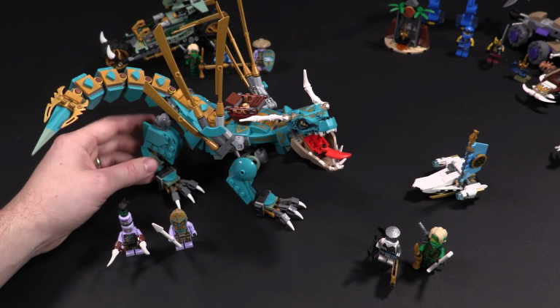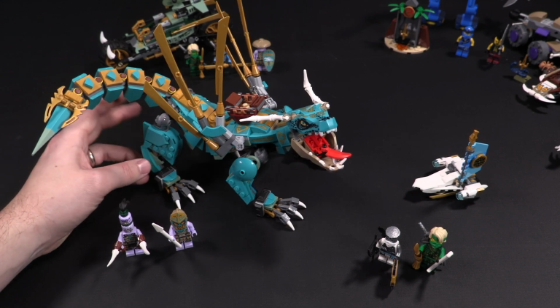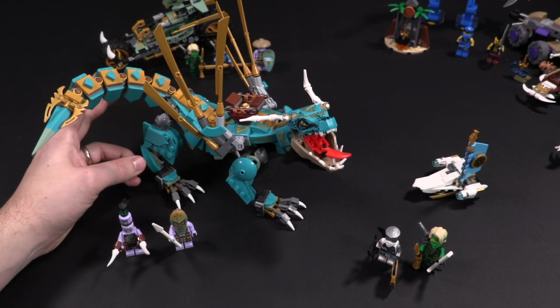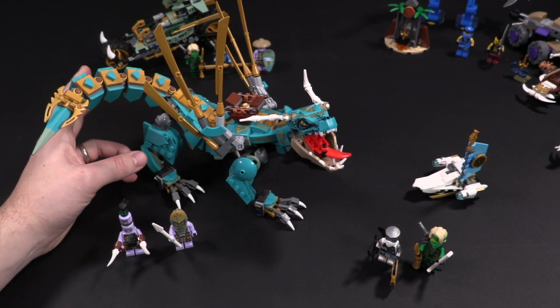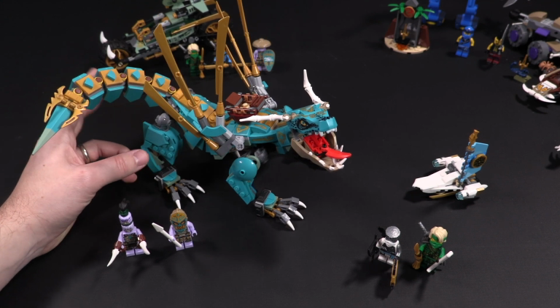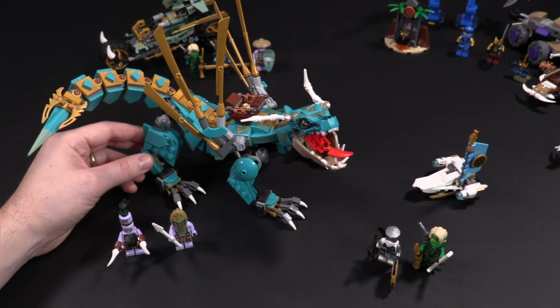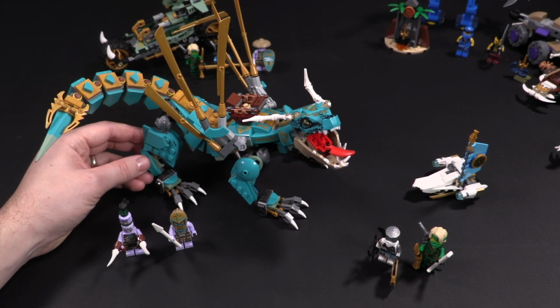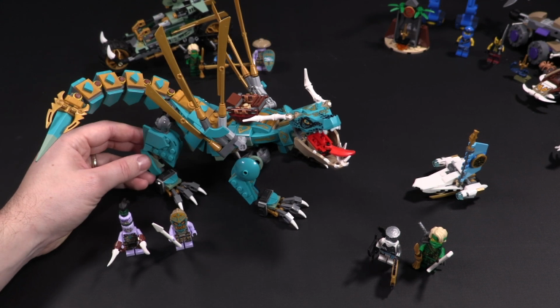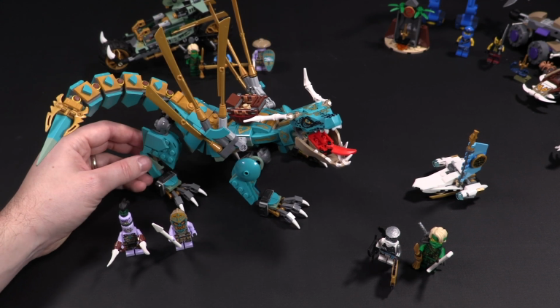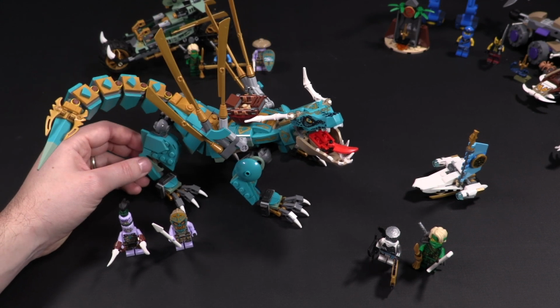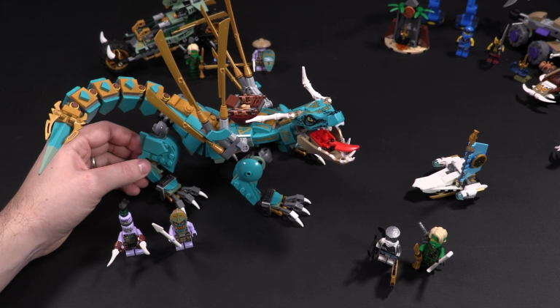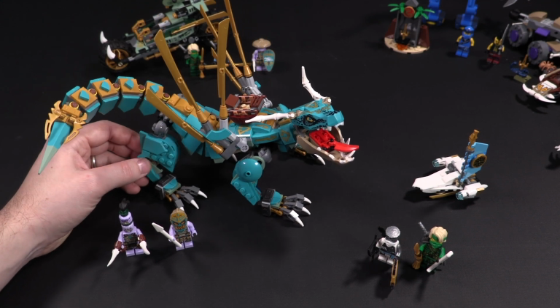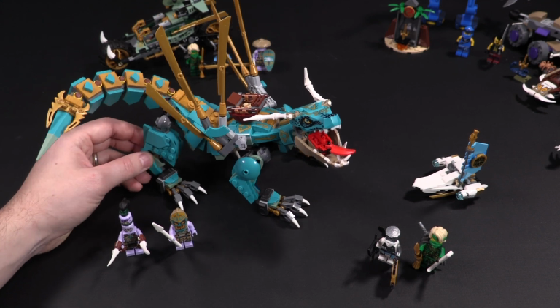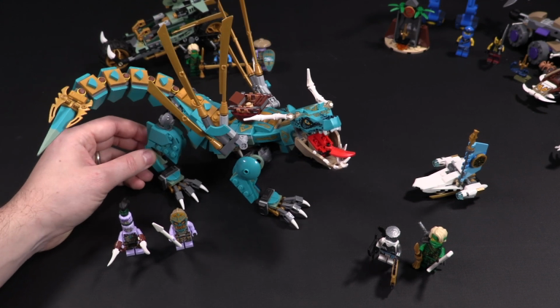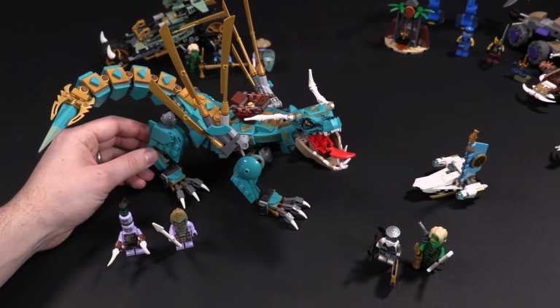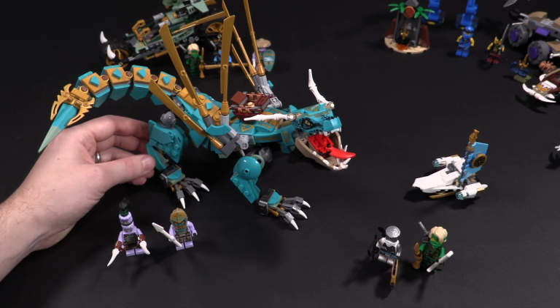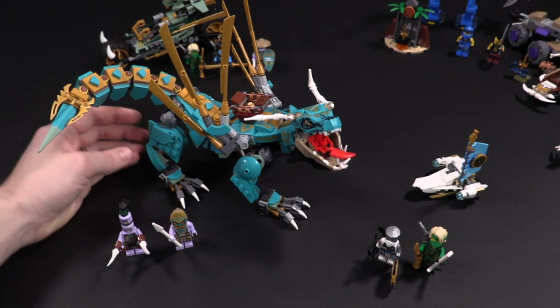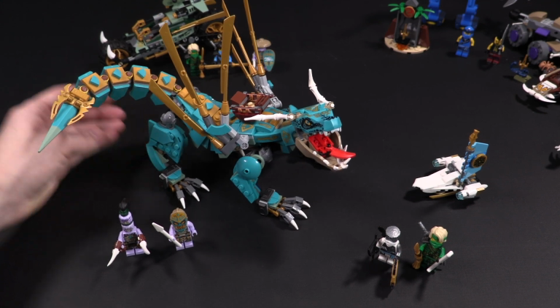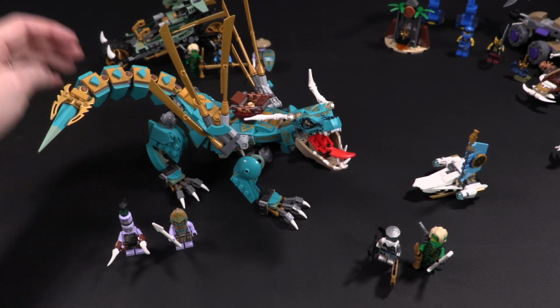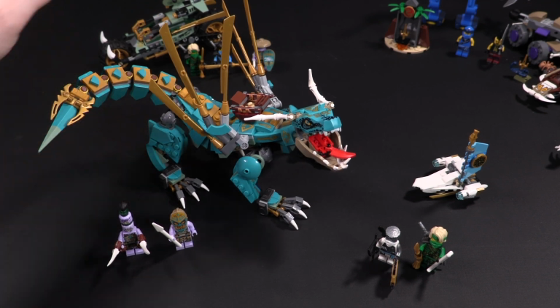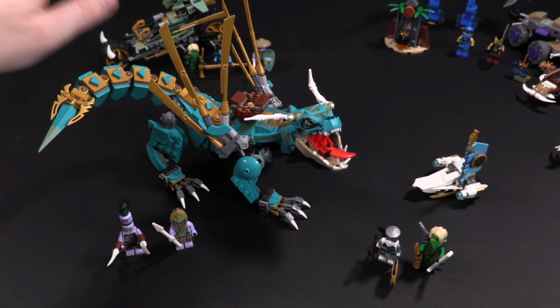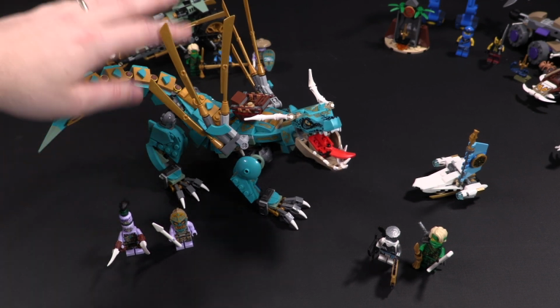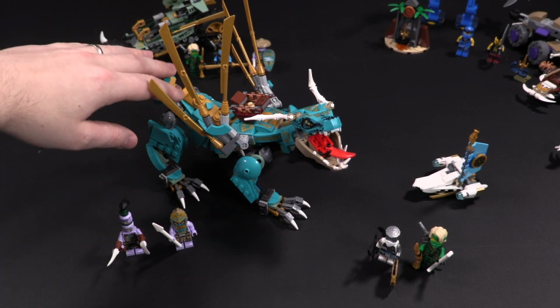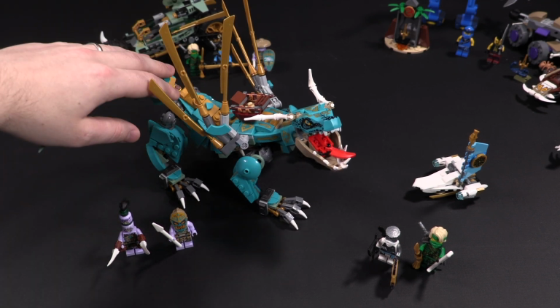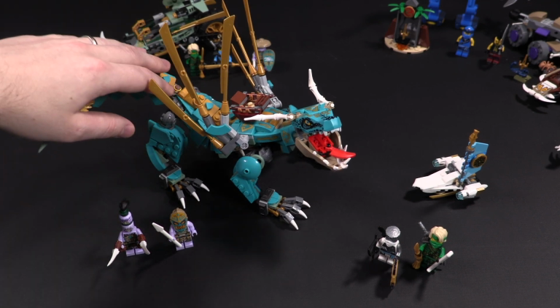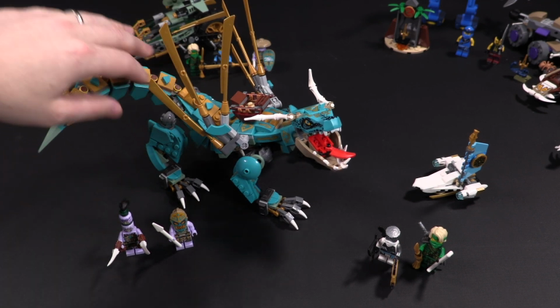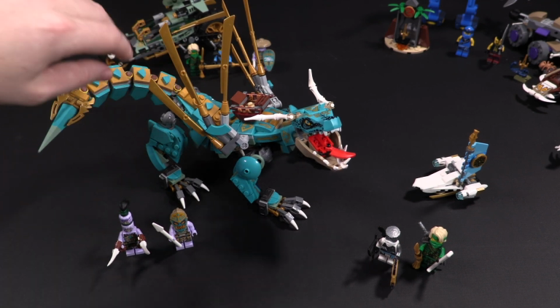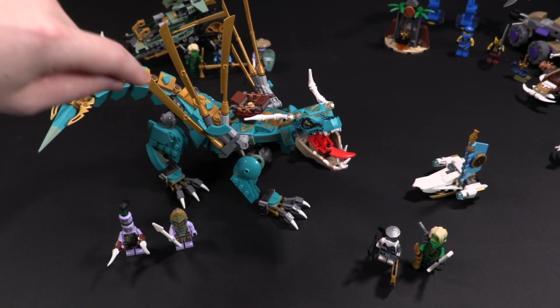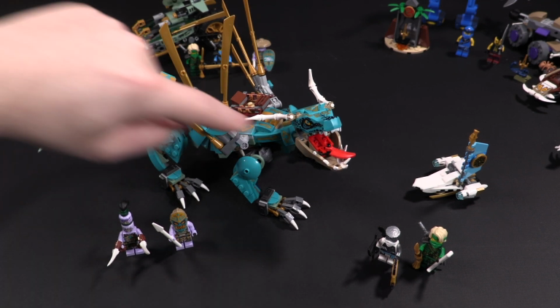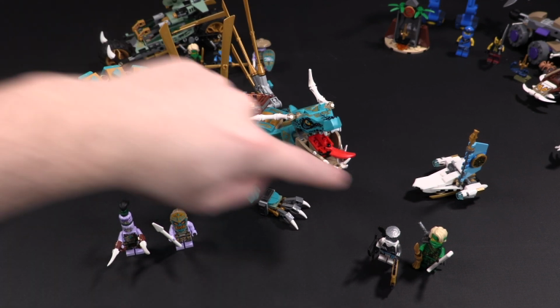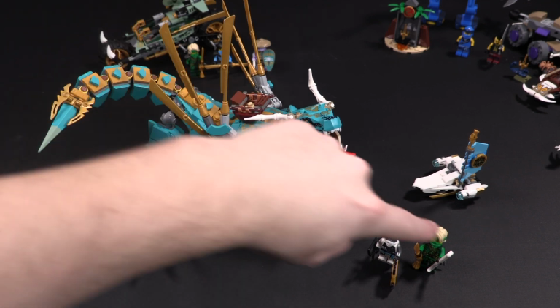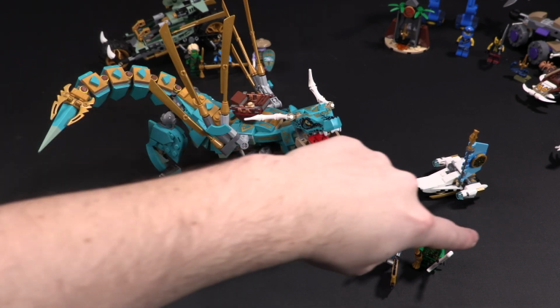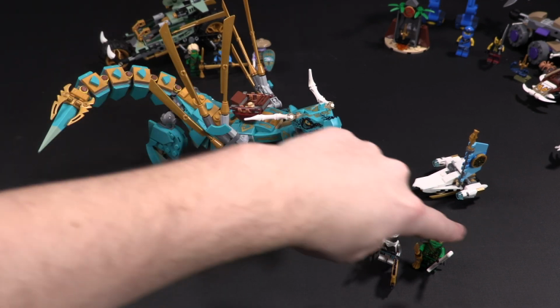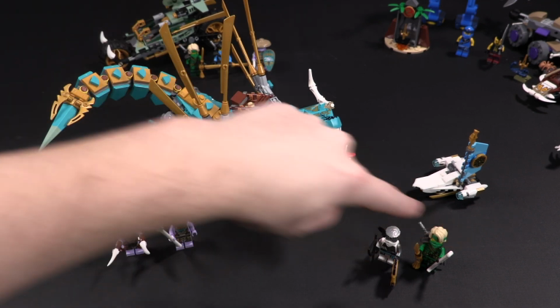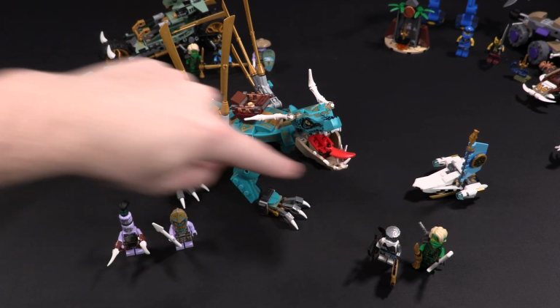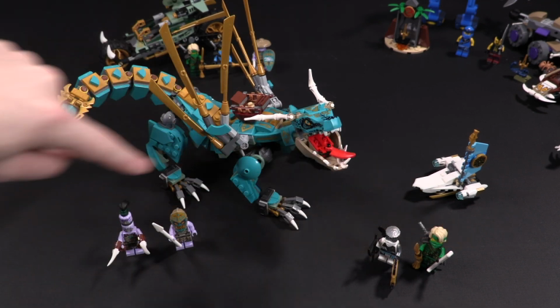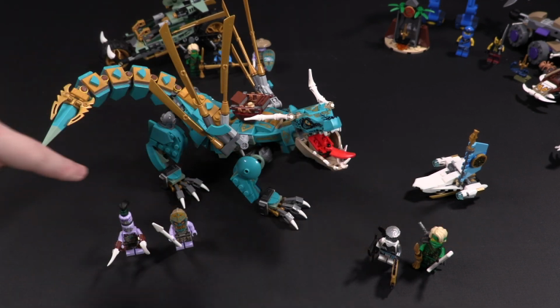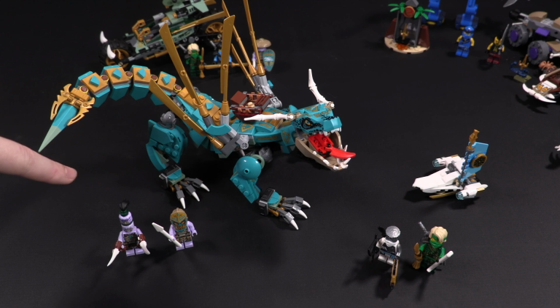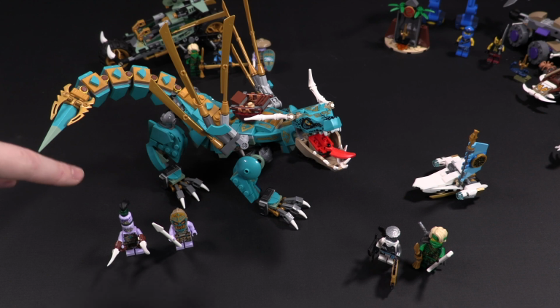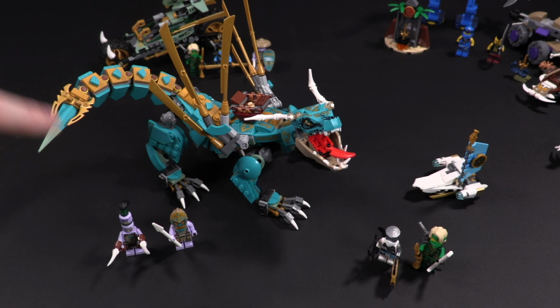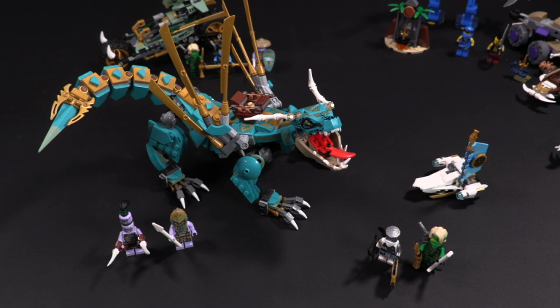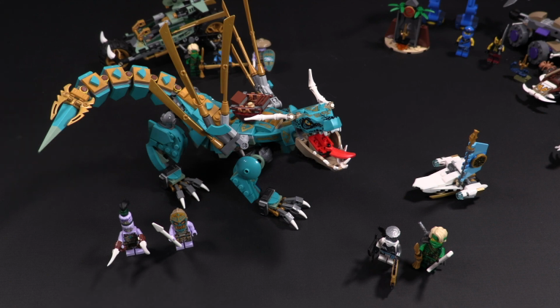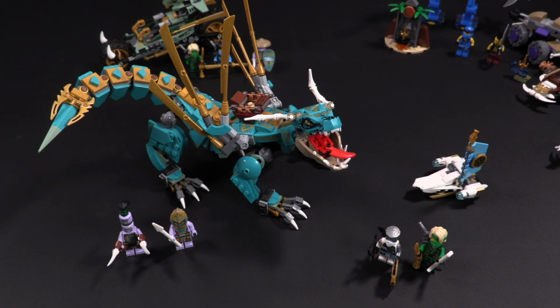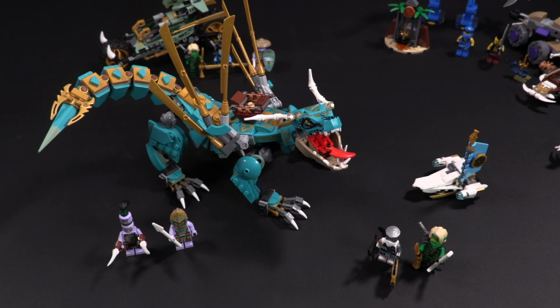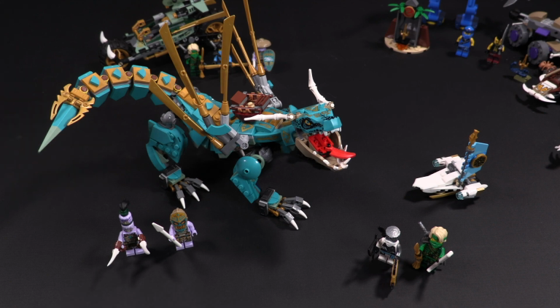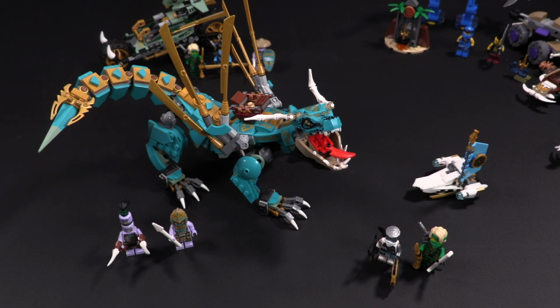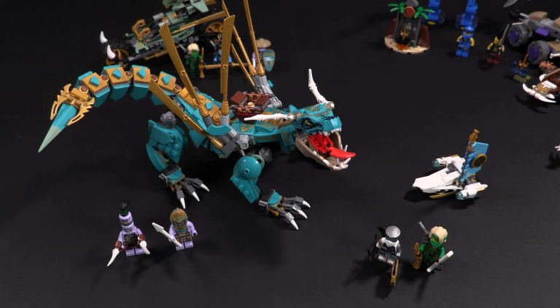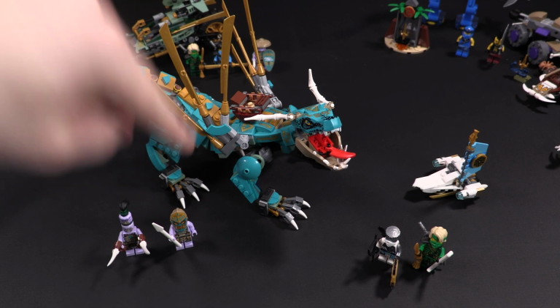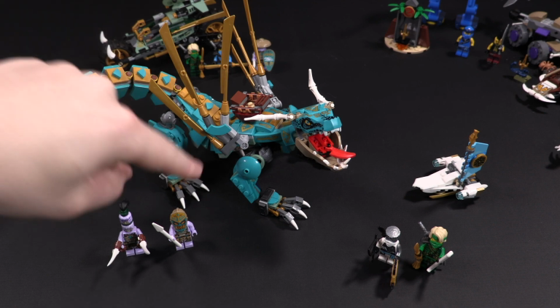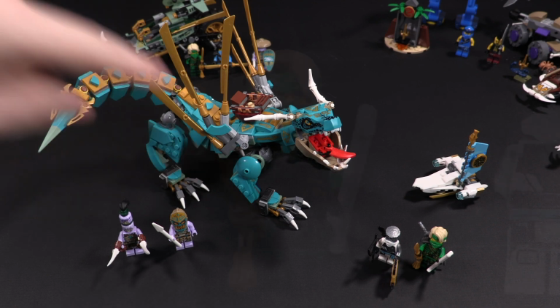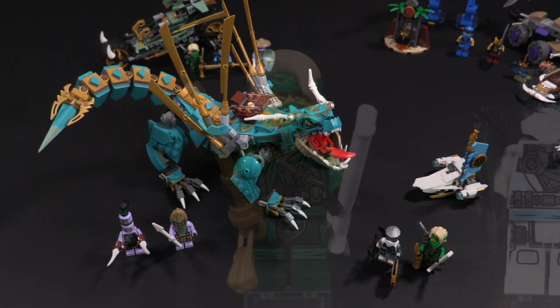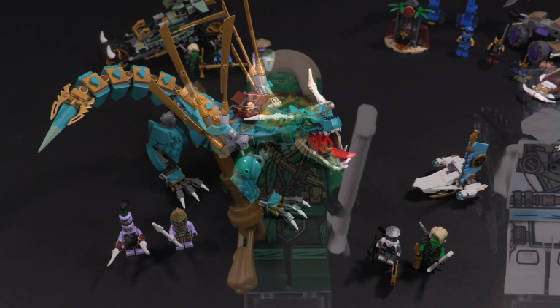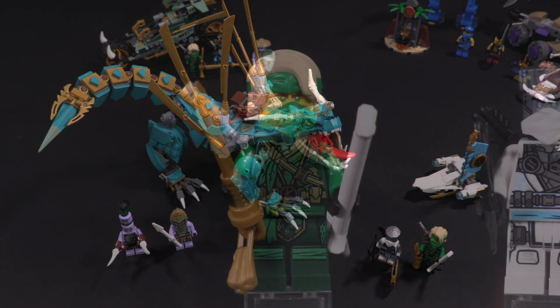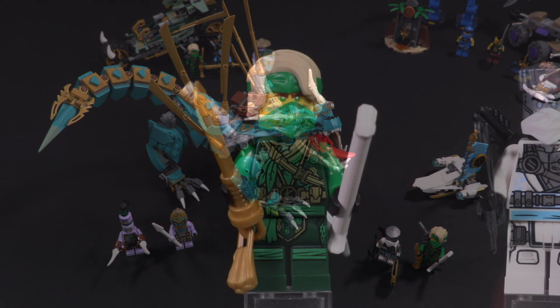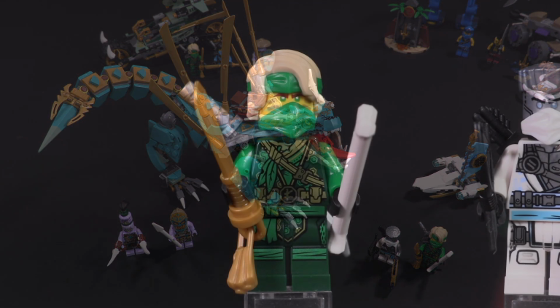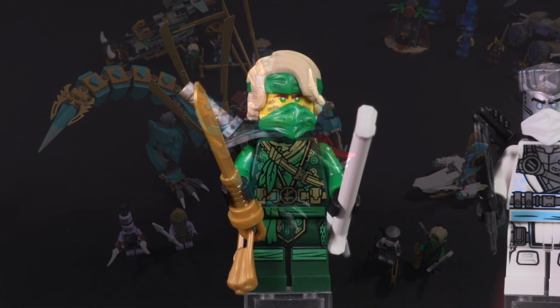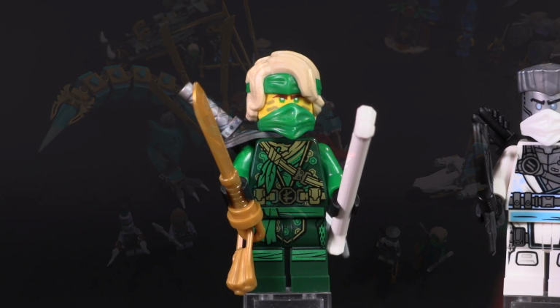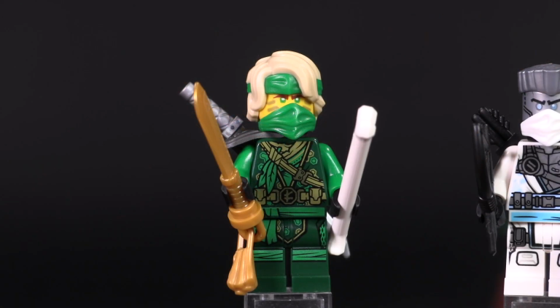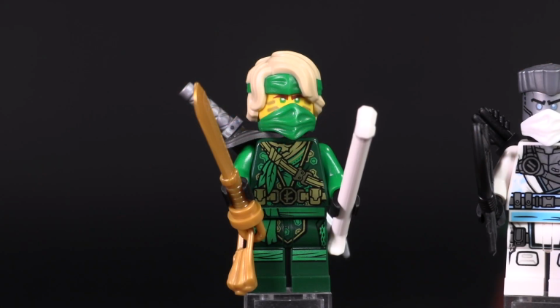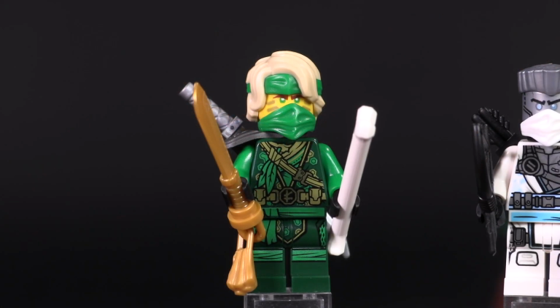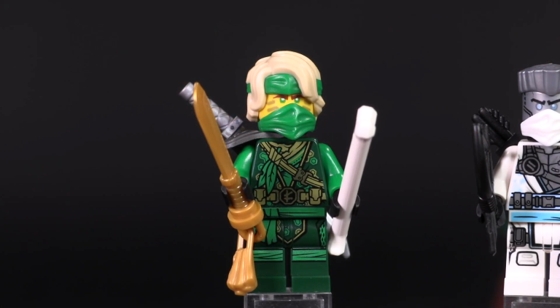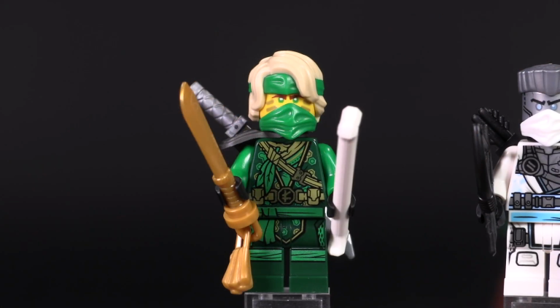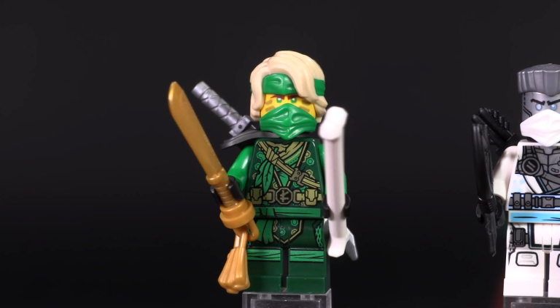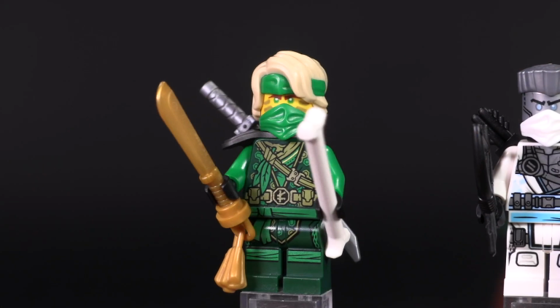Let's move on to the Jungle Dragon — set number 71746, $40, 506 parts, and comes with four minifigures.